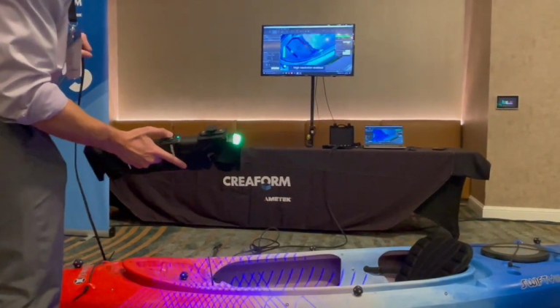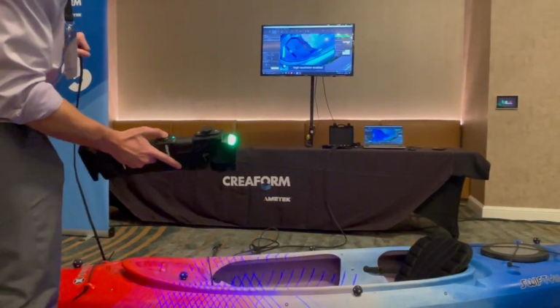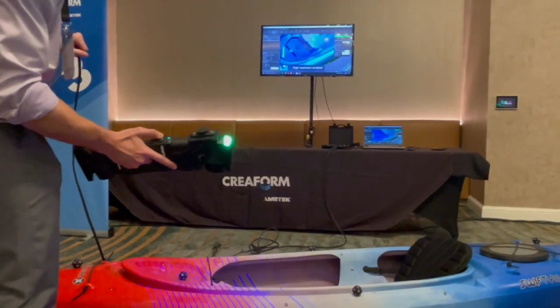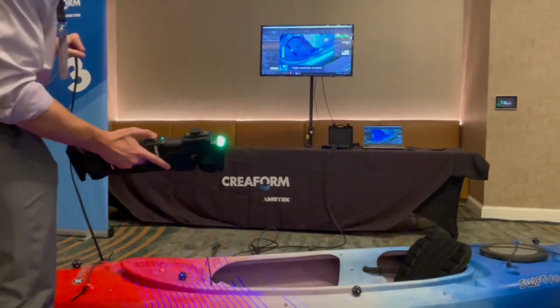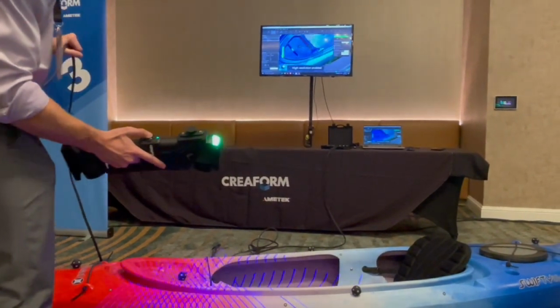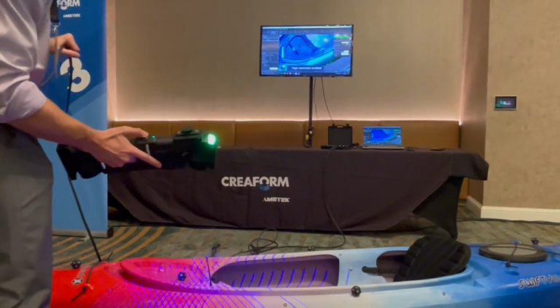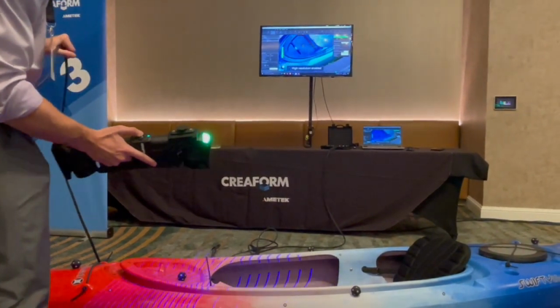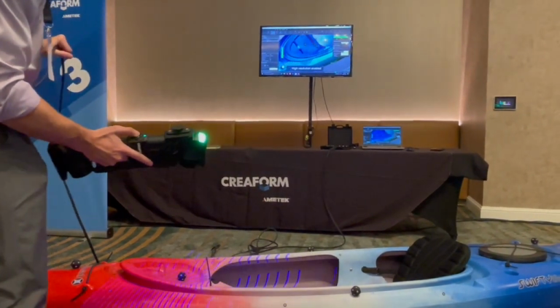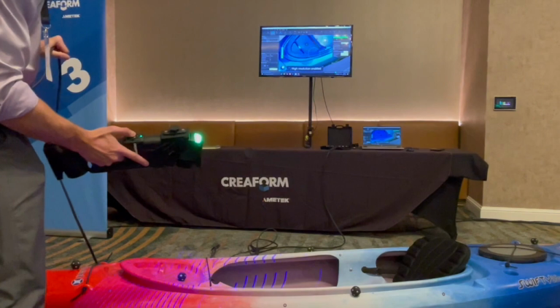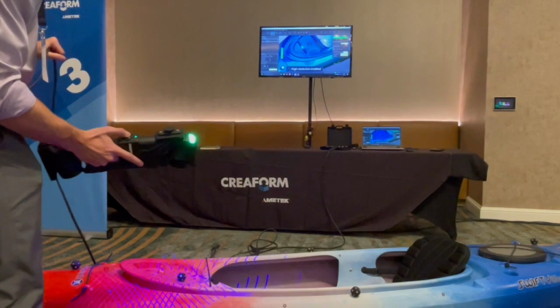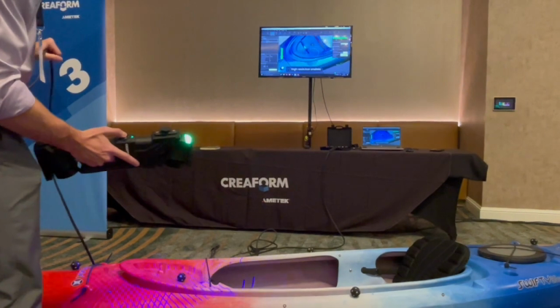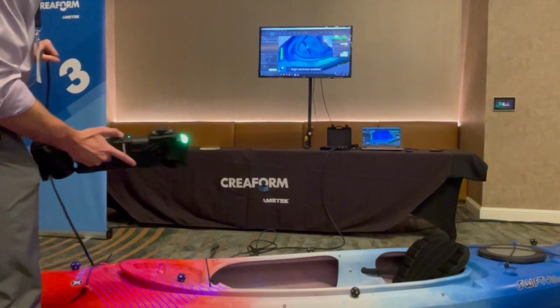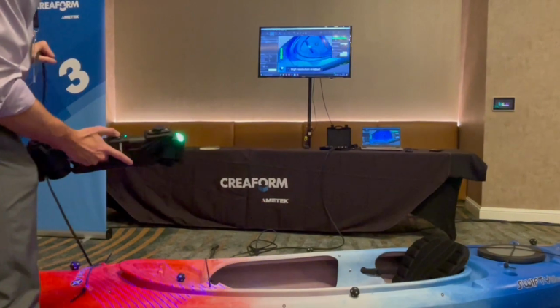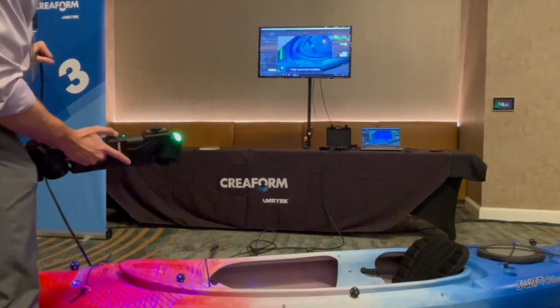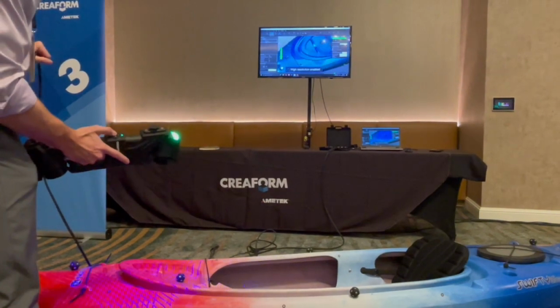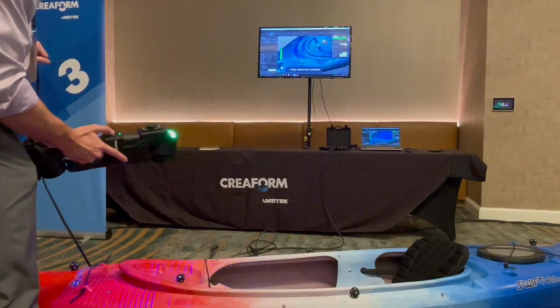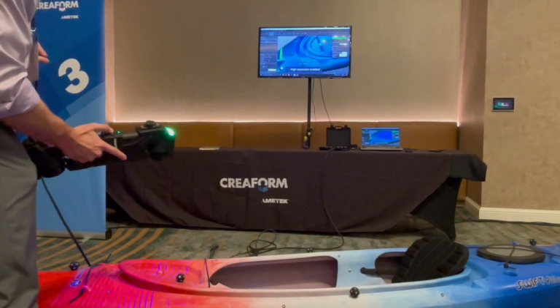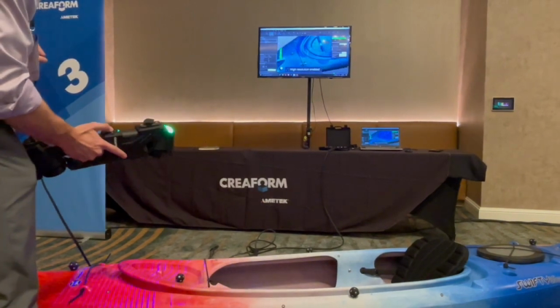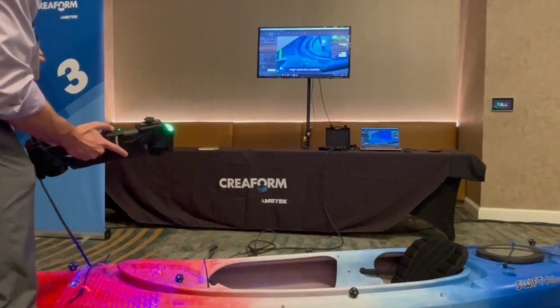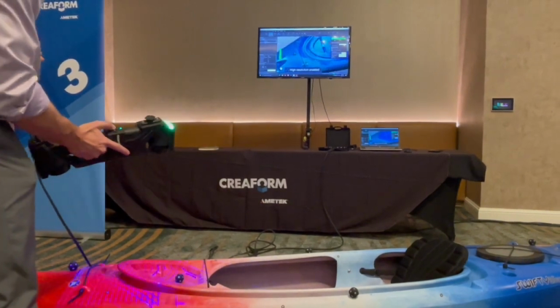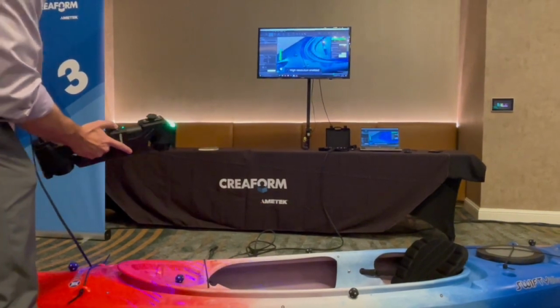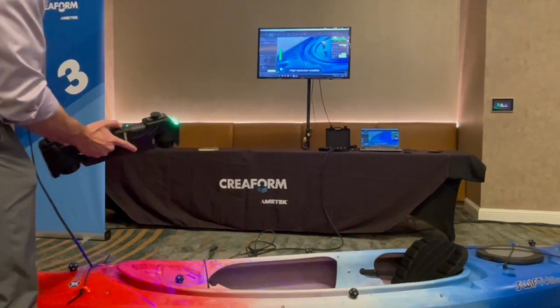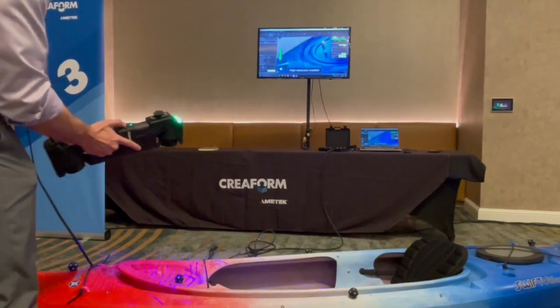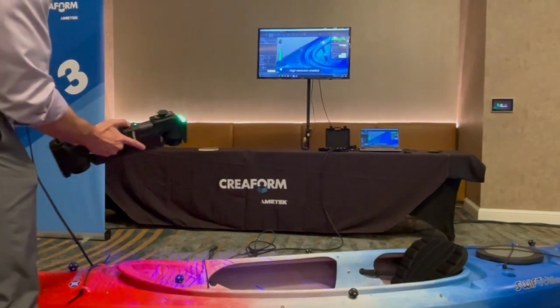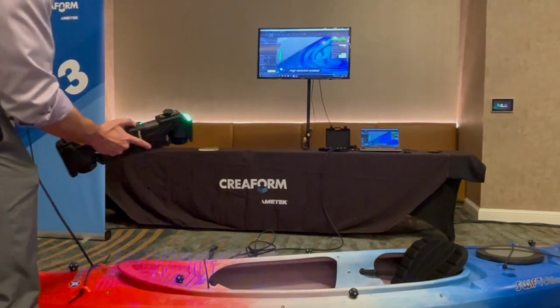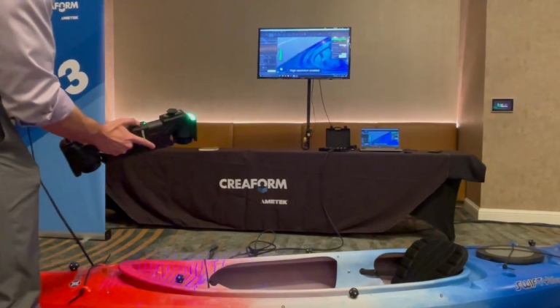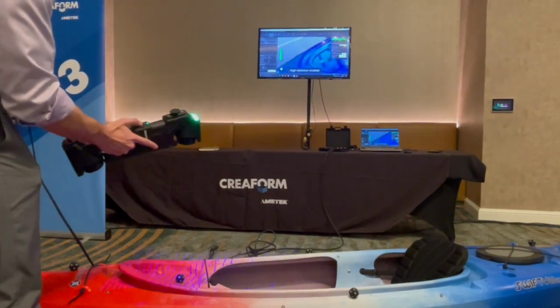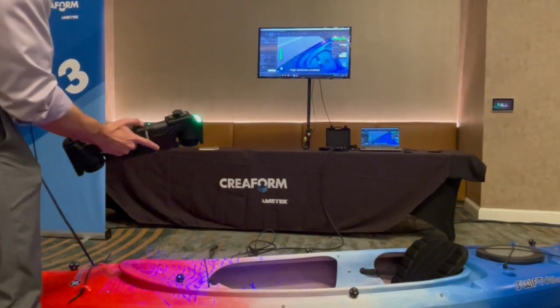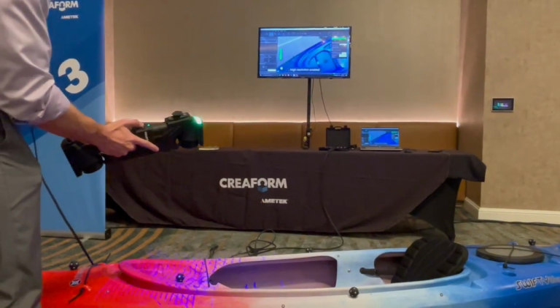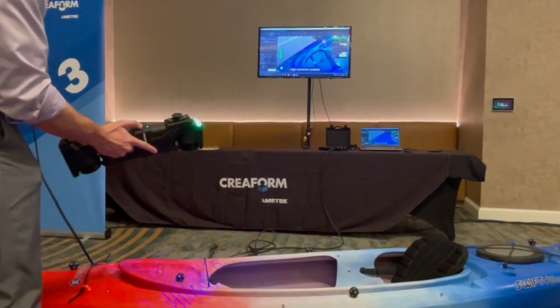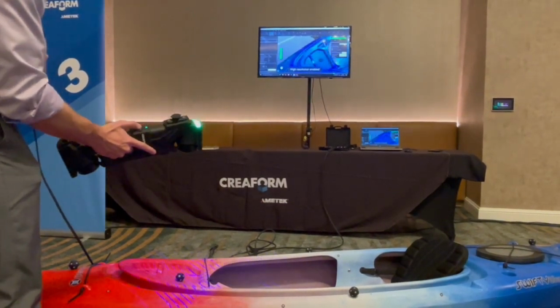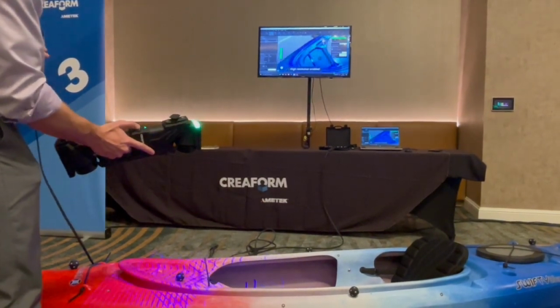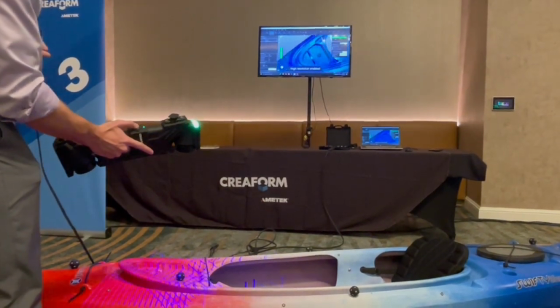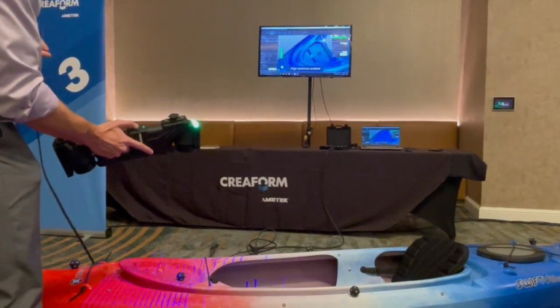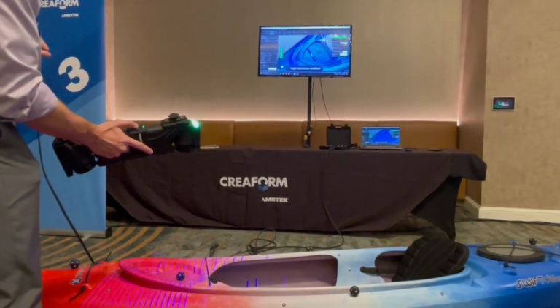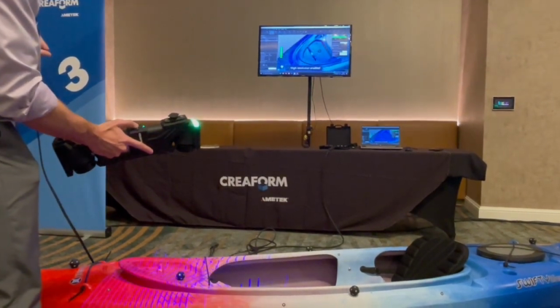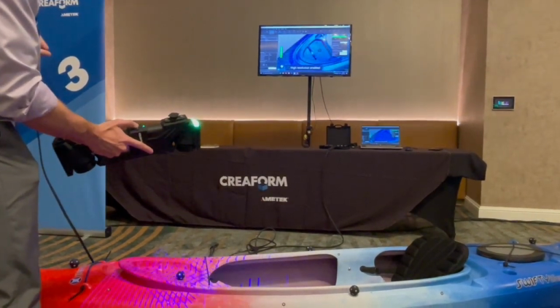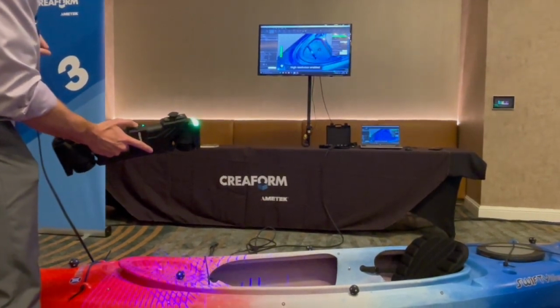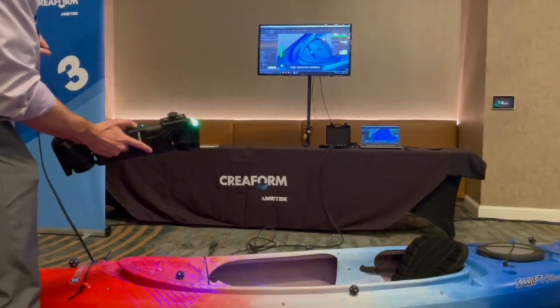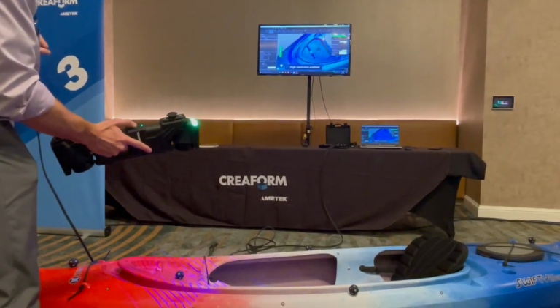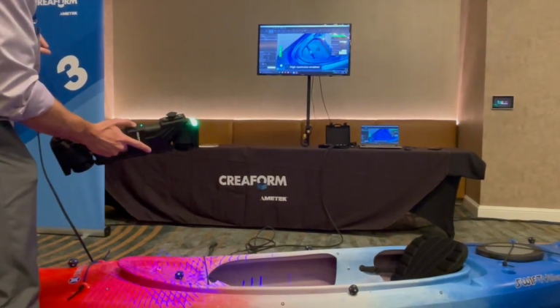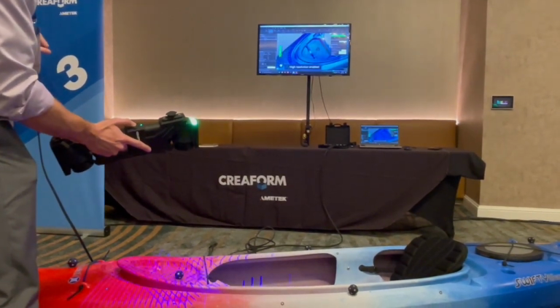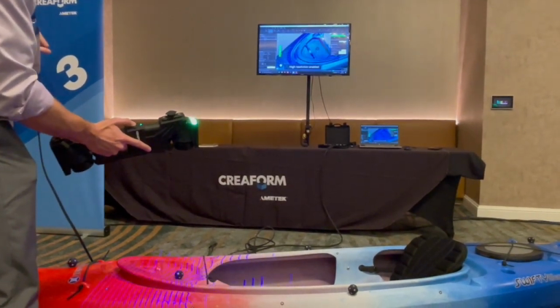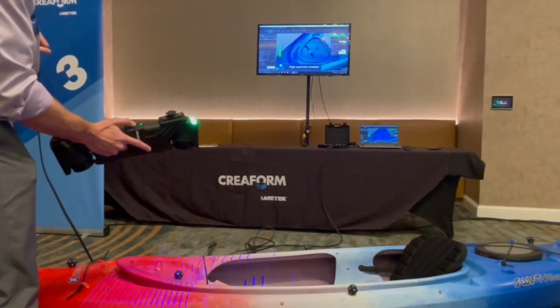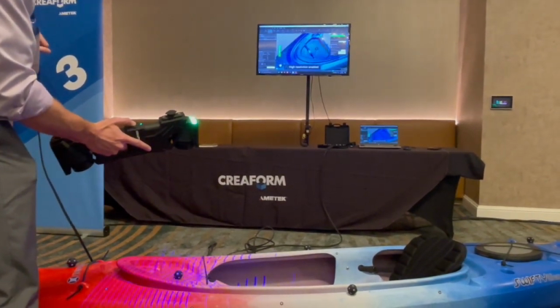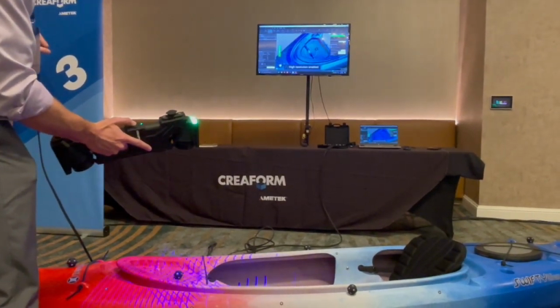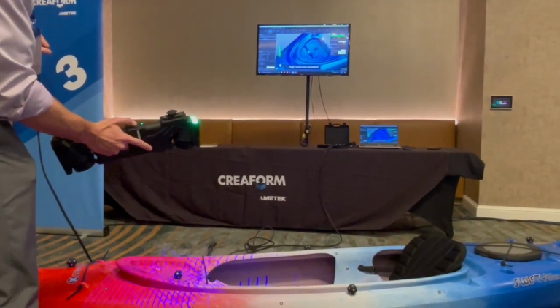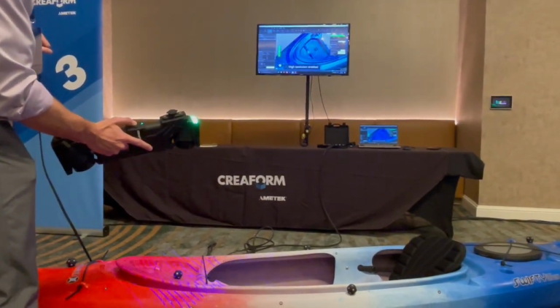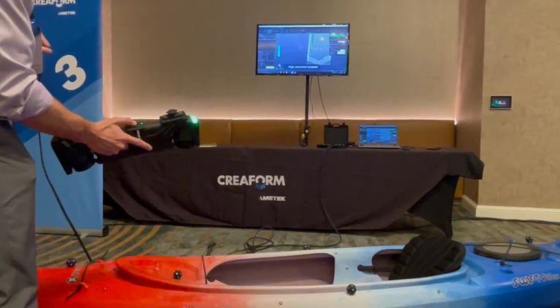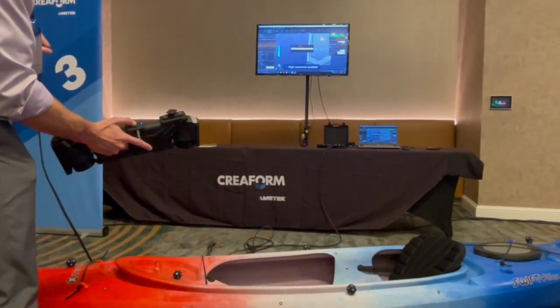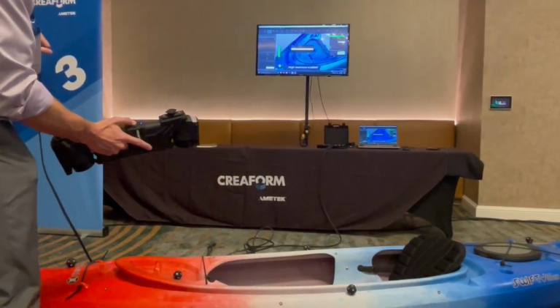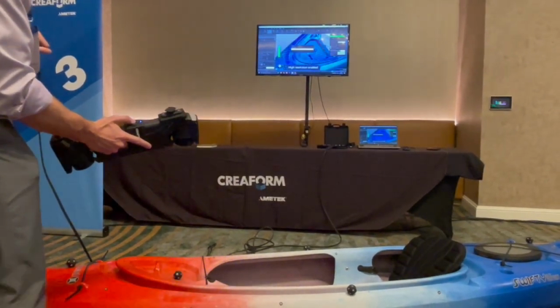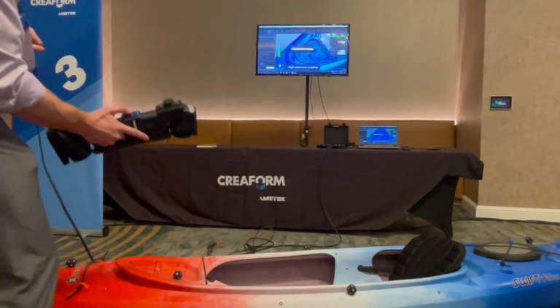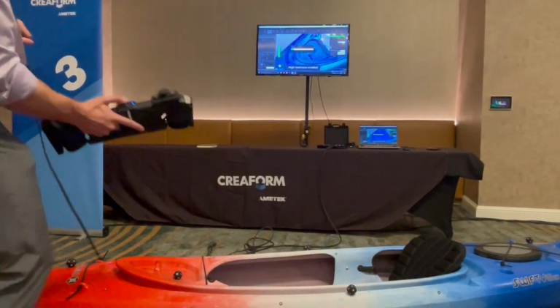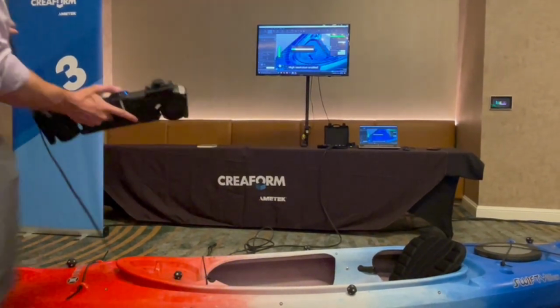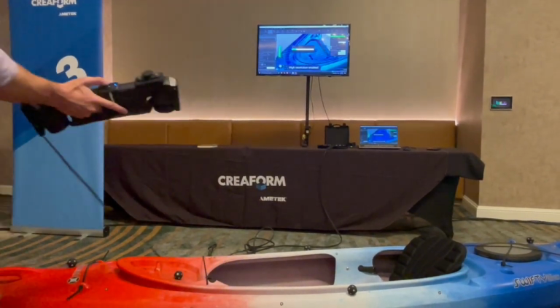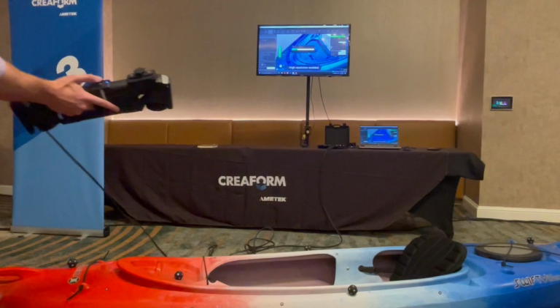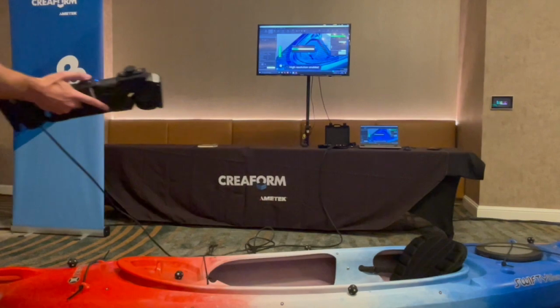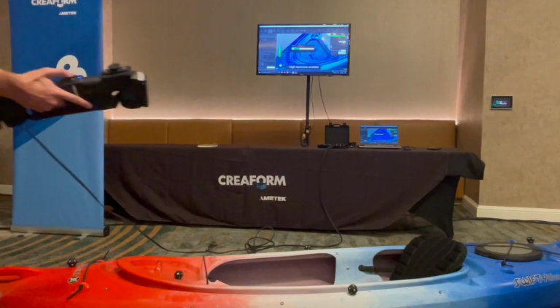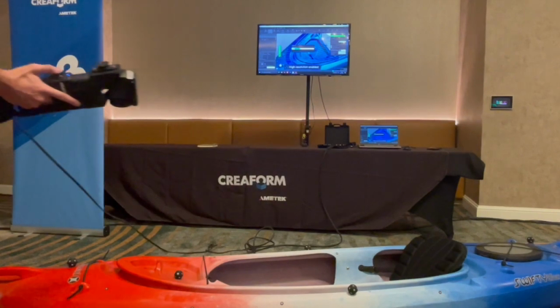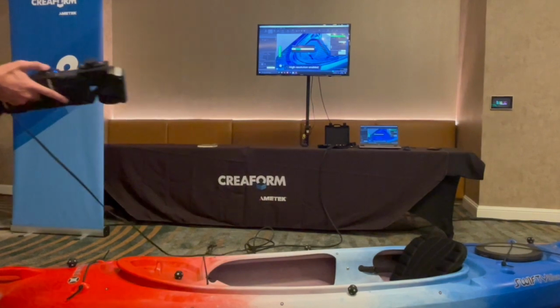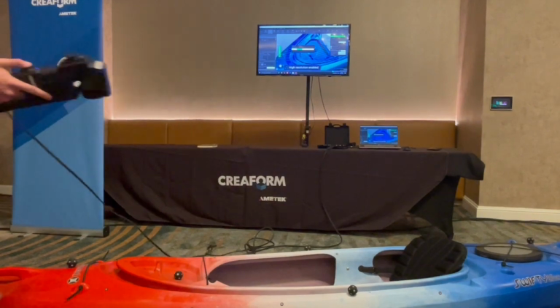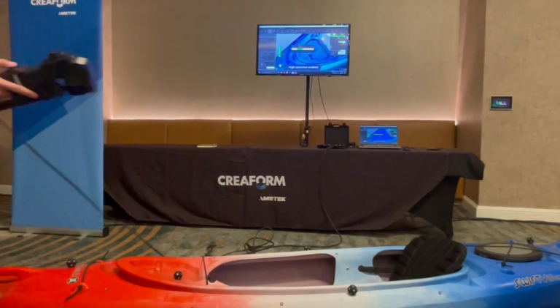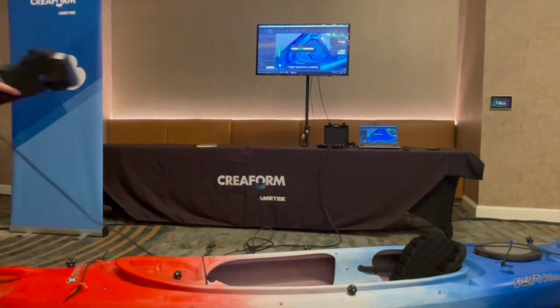He's gone ahead and scanned in that high res mode. You can see a little circle on the screen that shows you where you're going to get high res data.